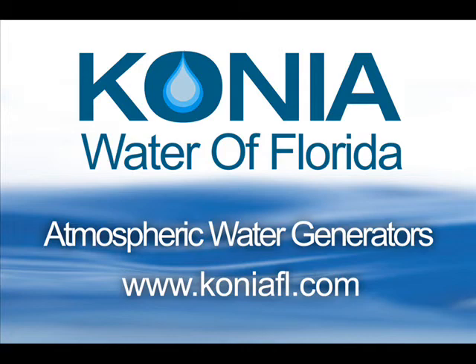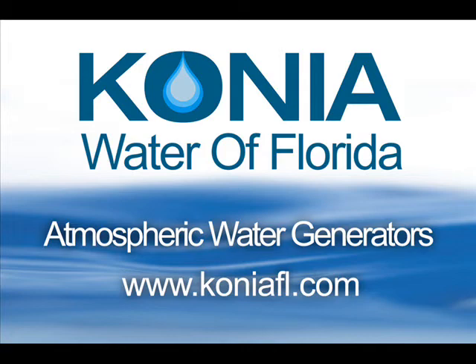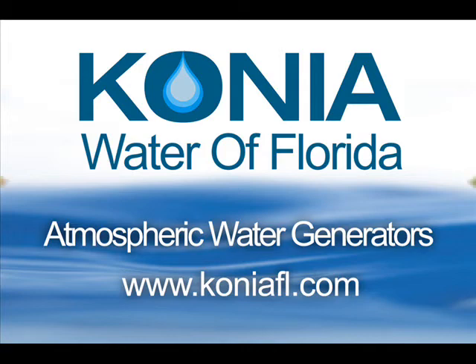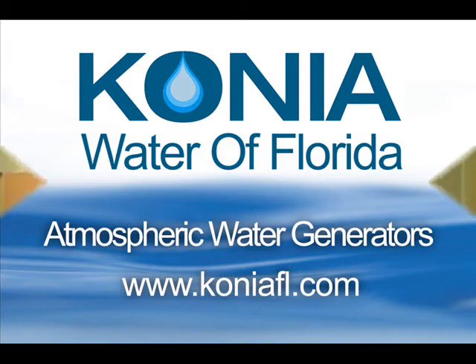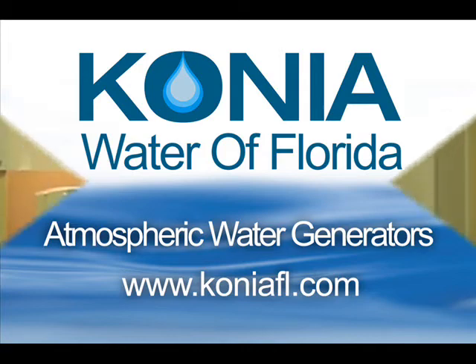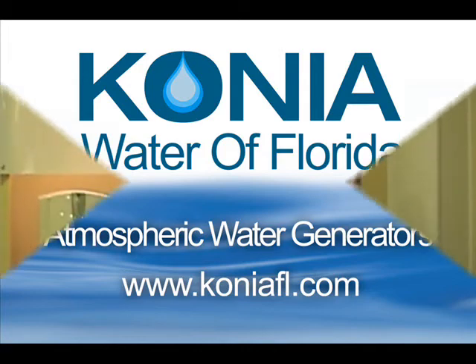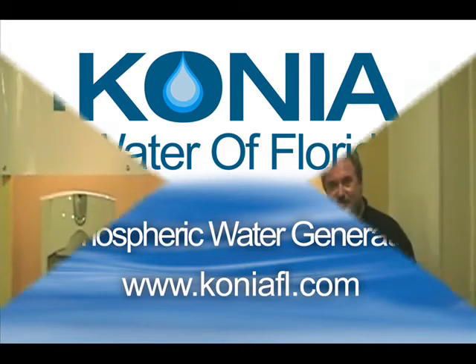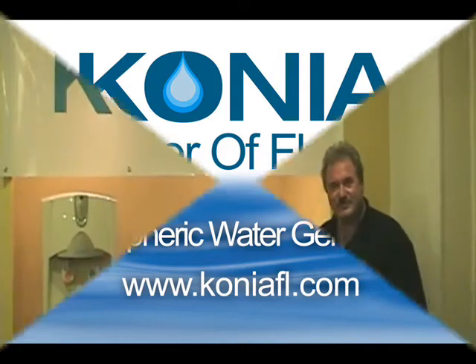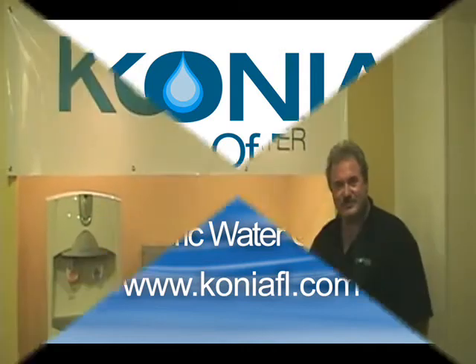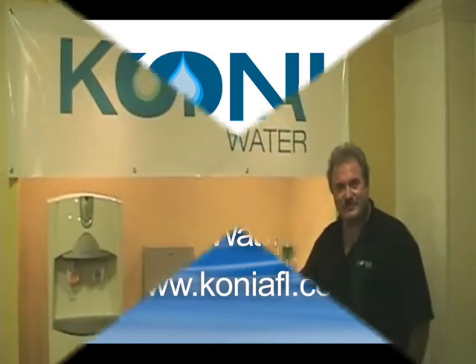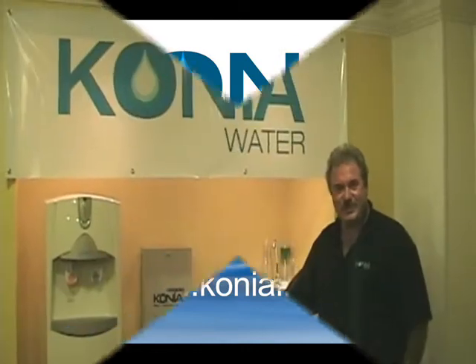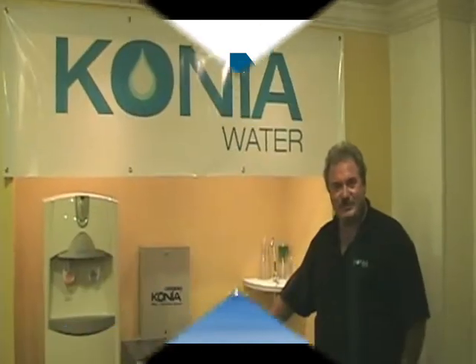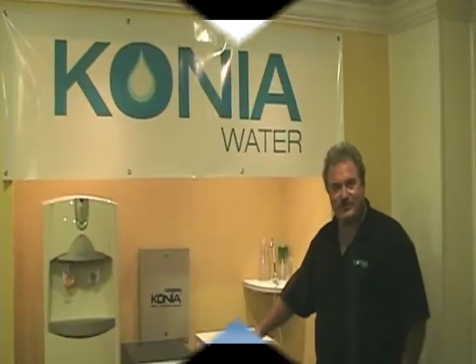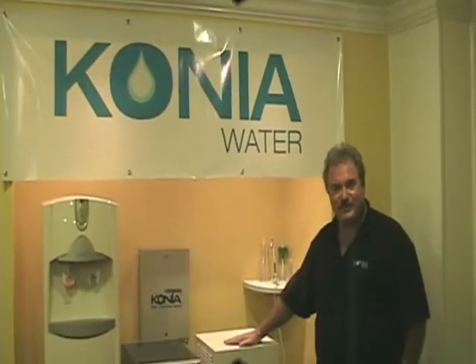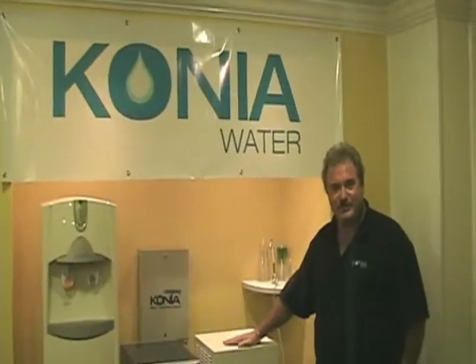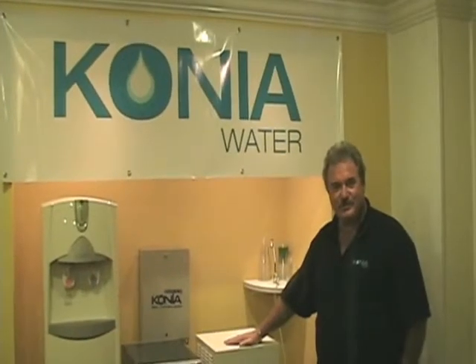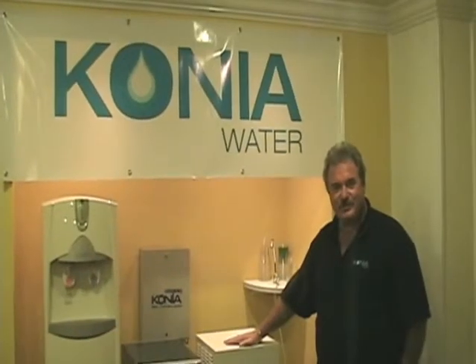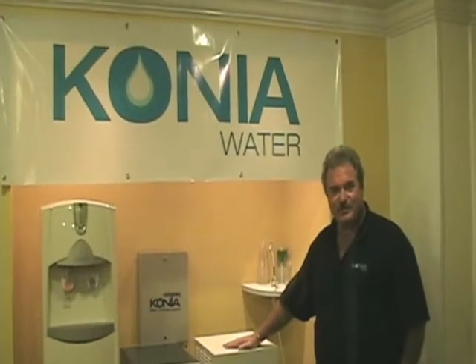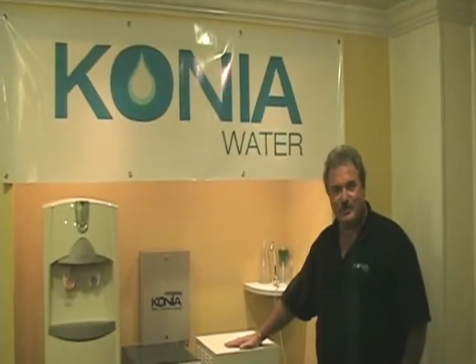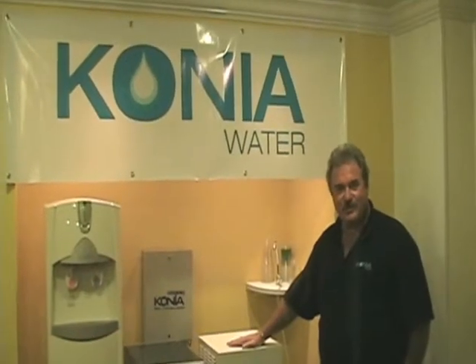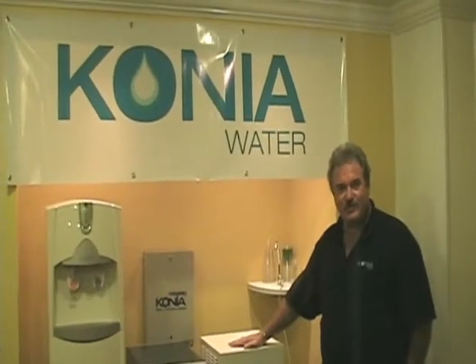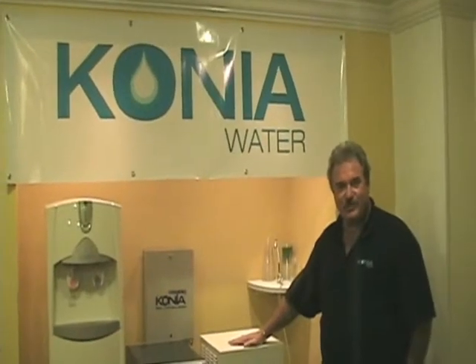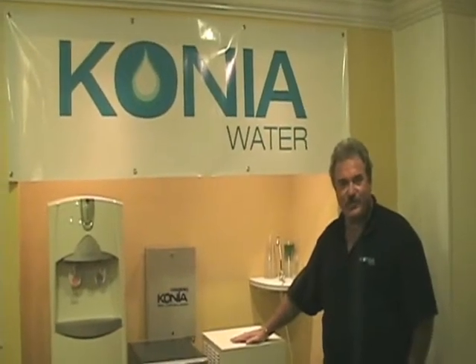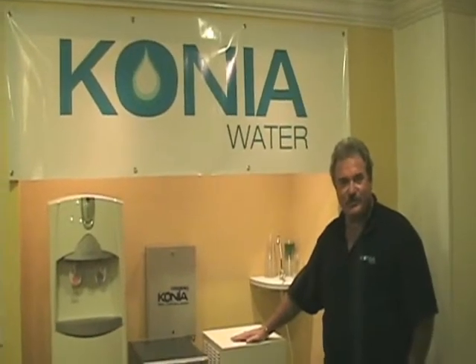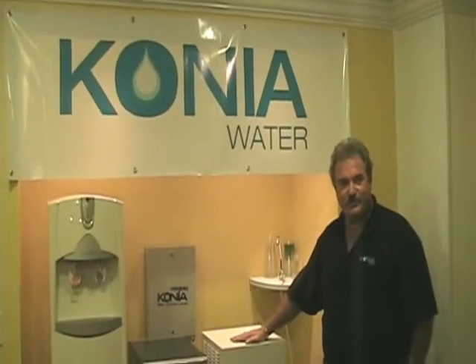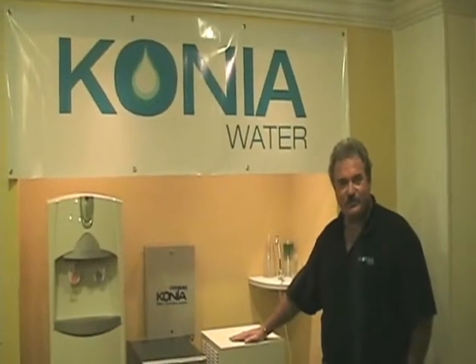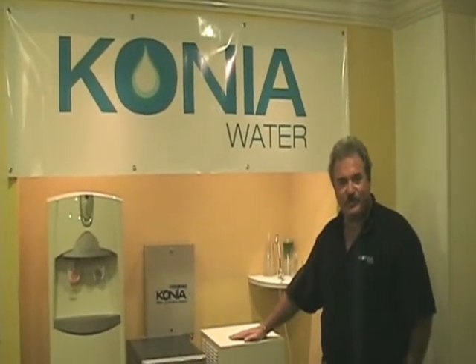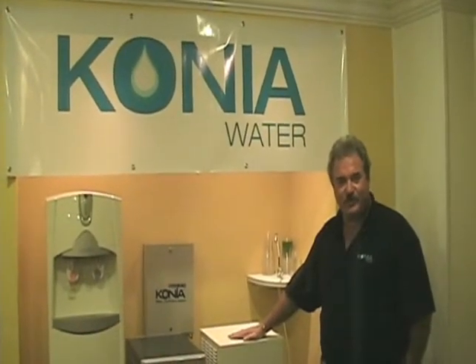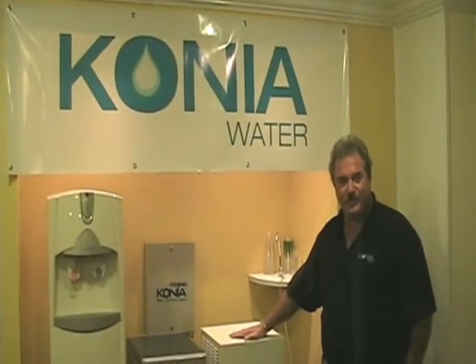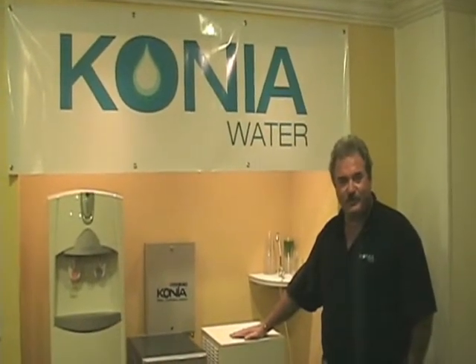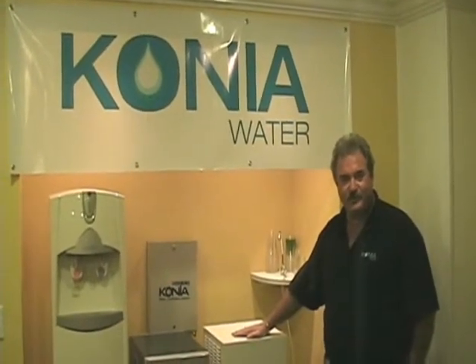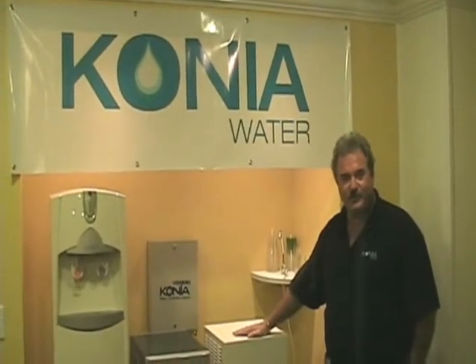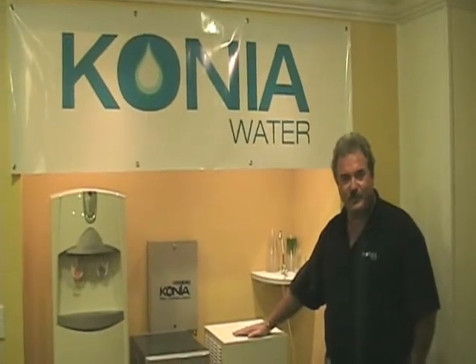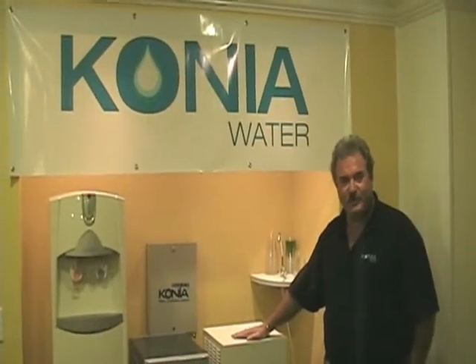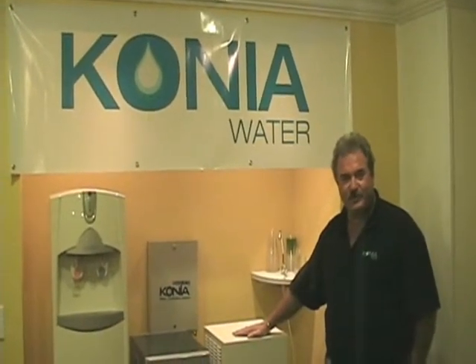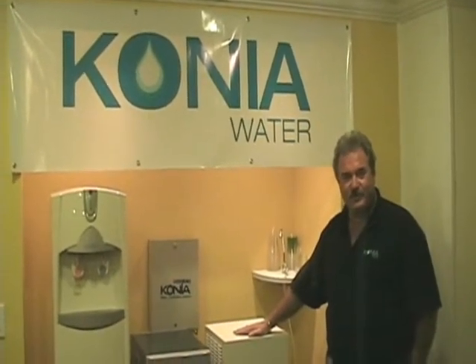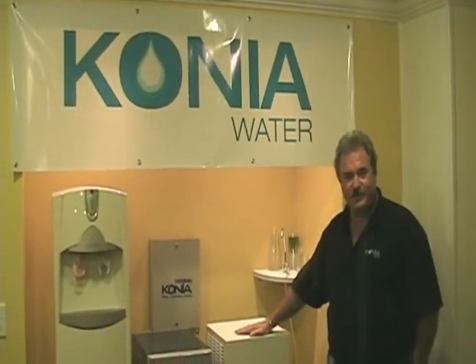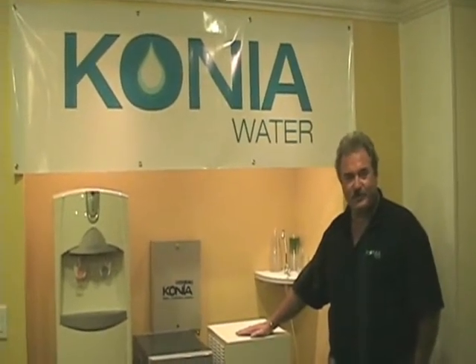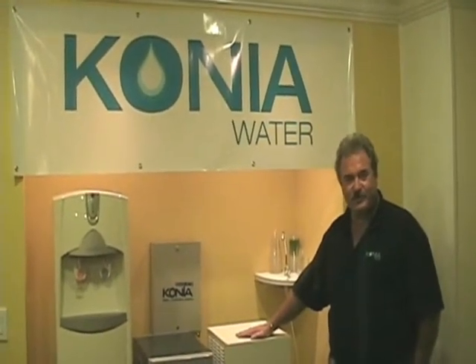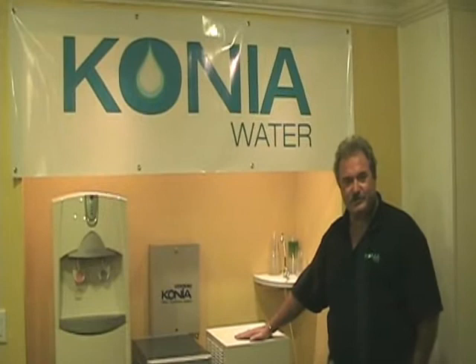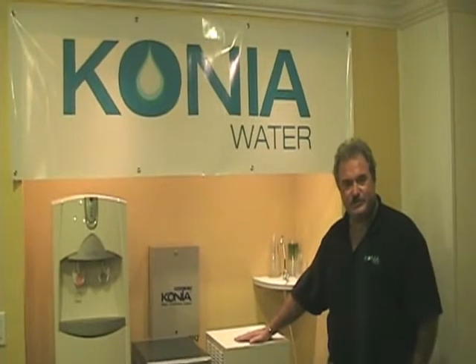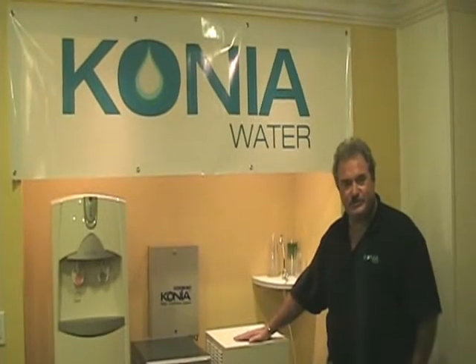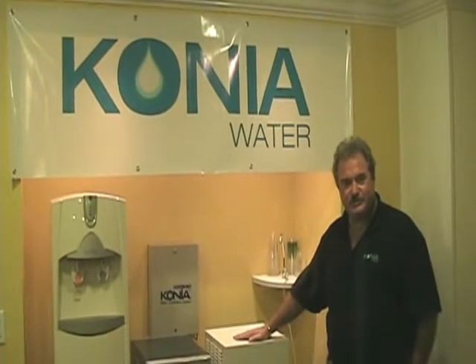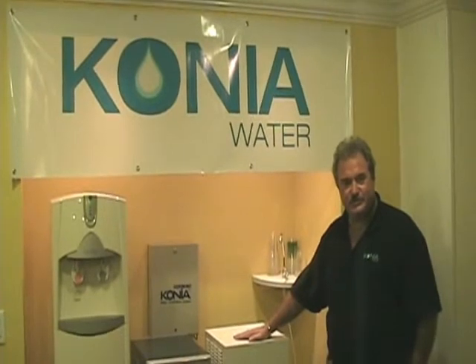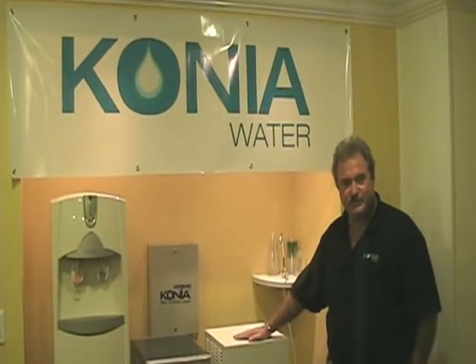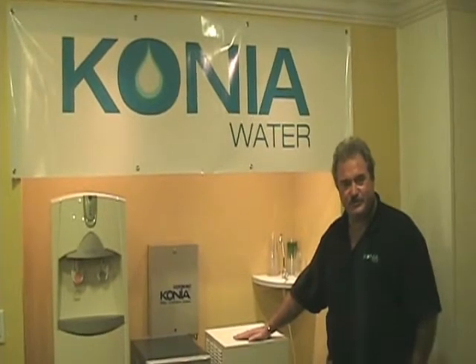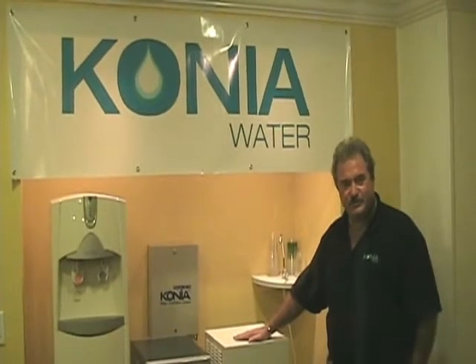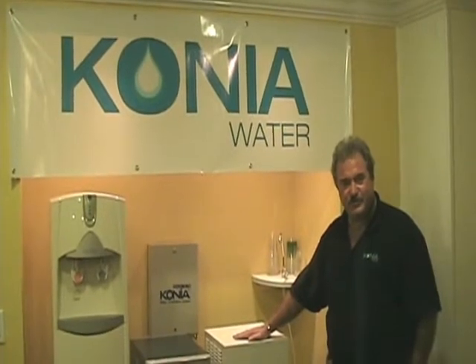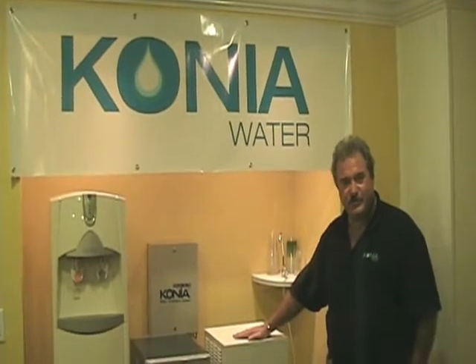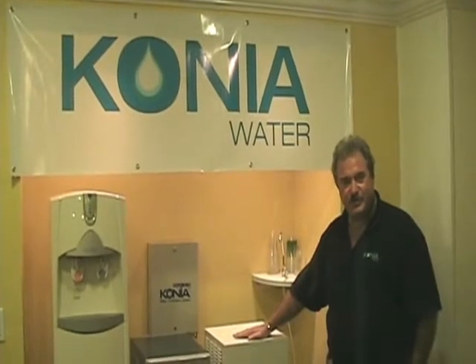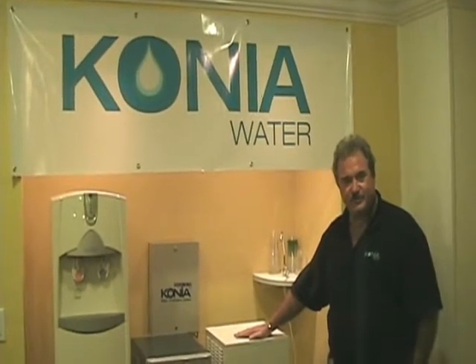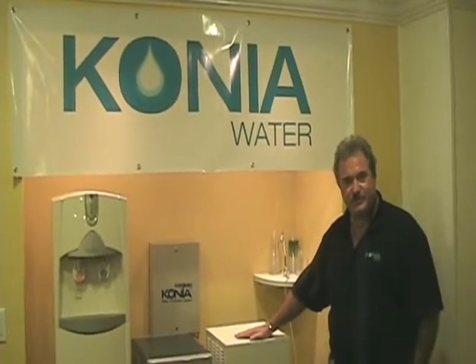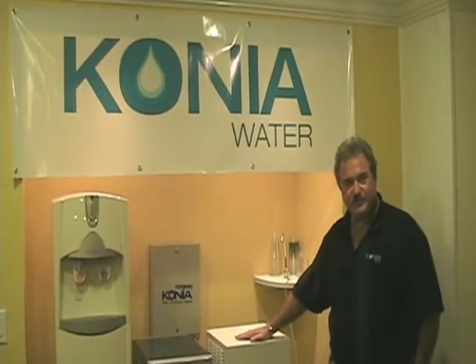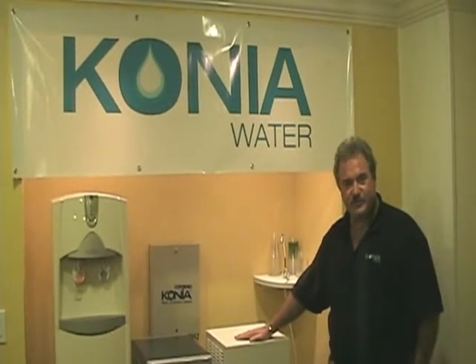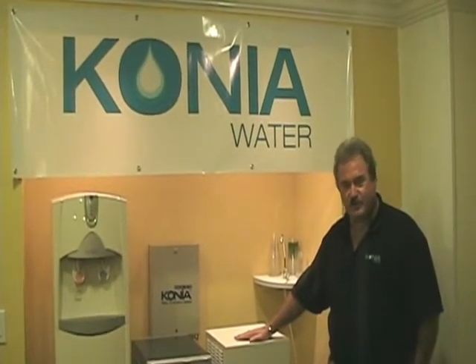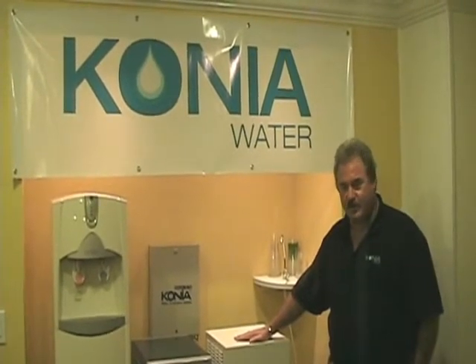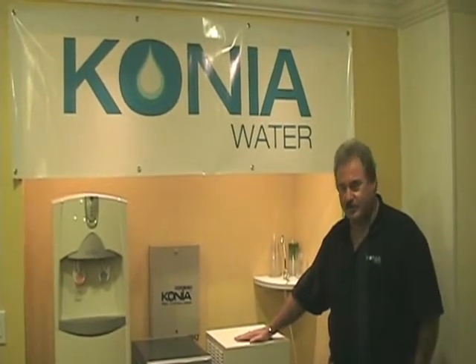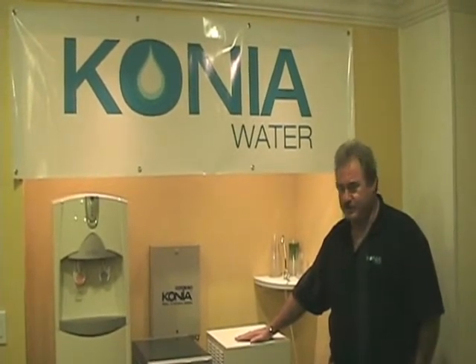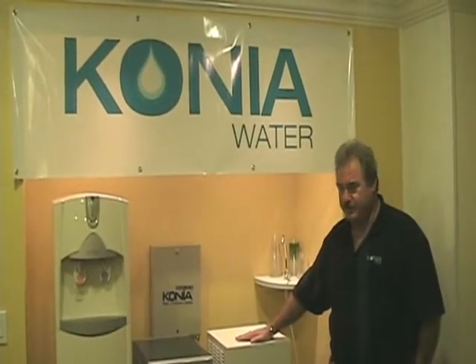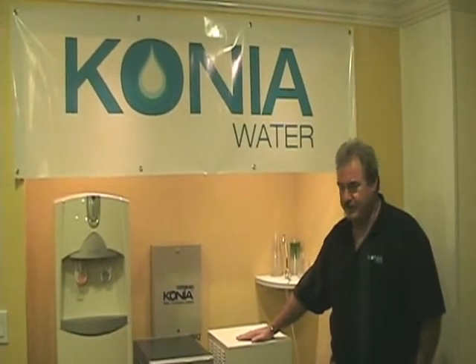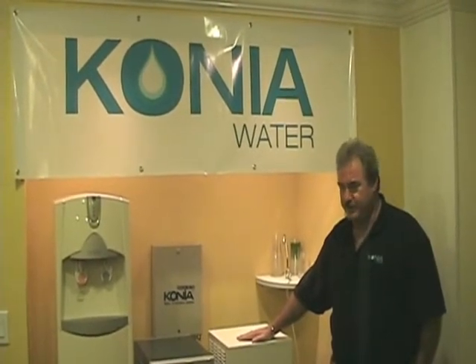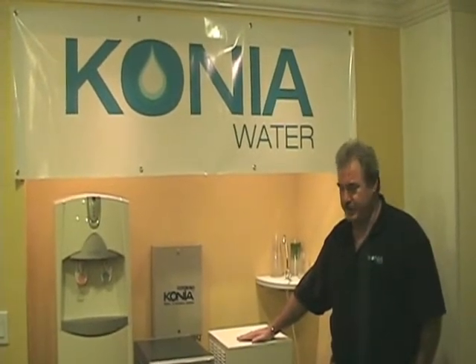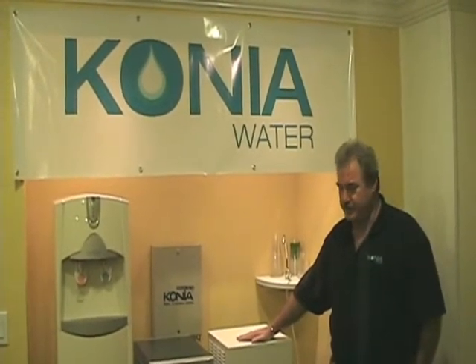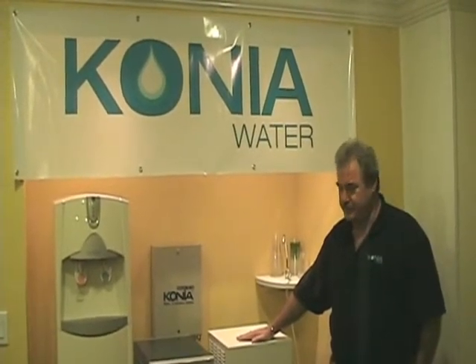Hi, this is Andy Fisk with Konya Water of Florida. I'm here to introduce you to our atmospheric water generators.